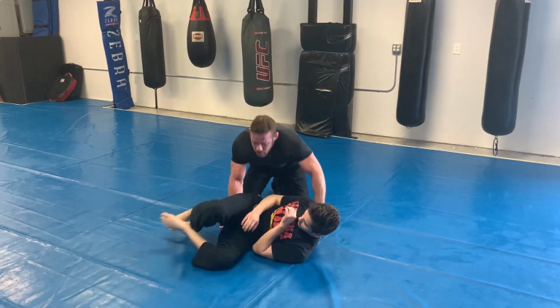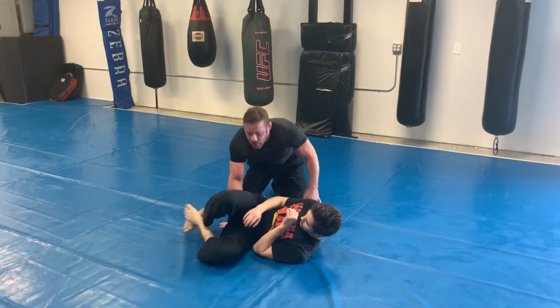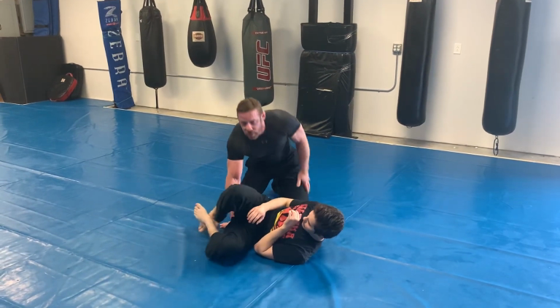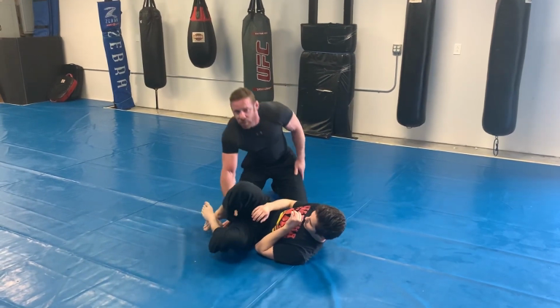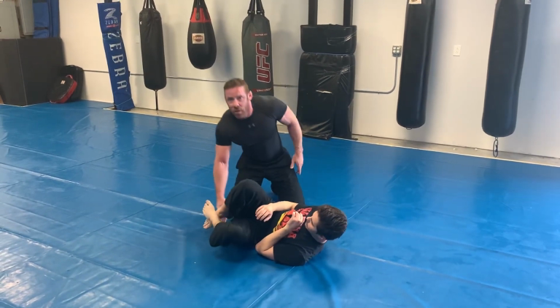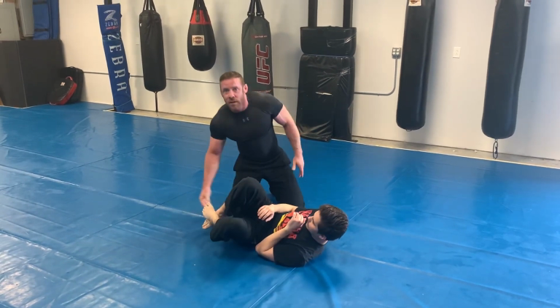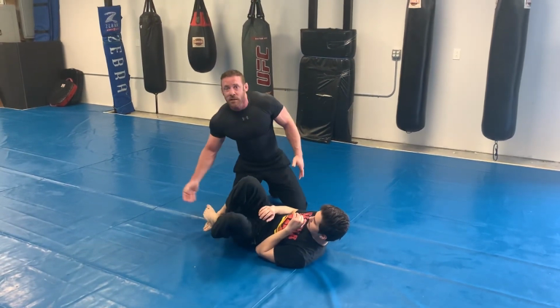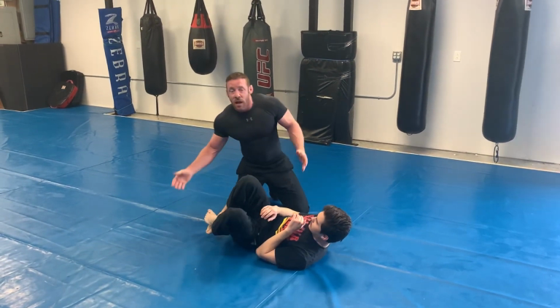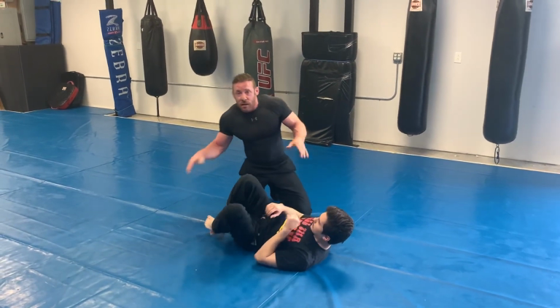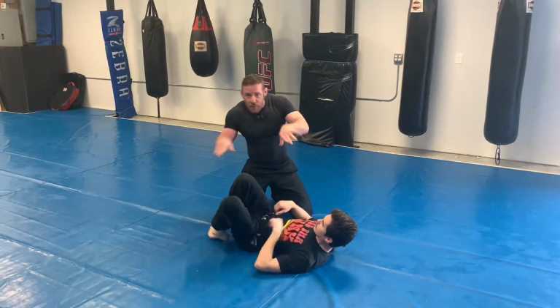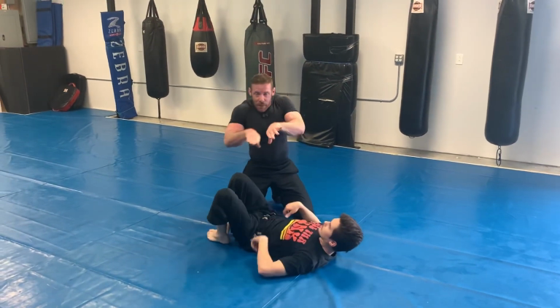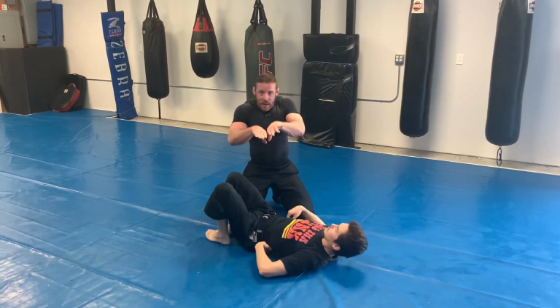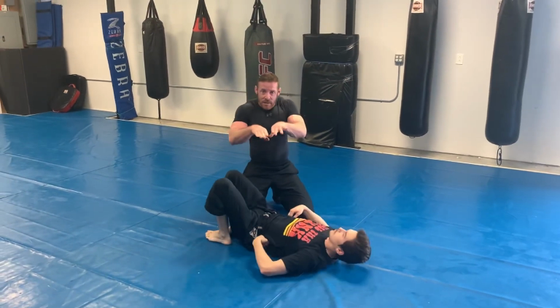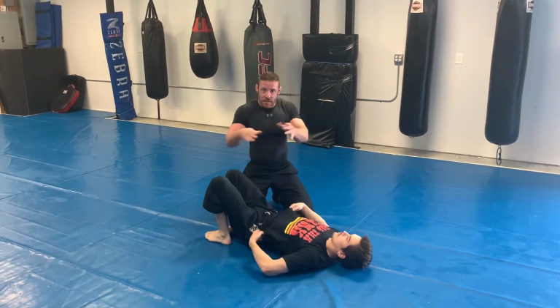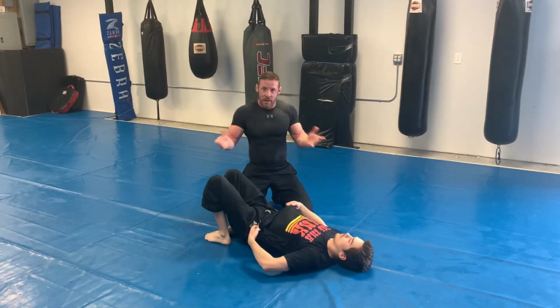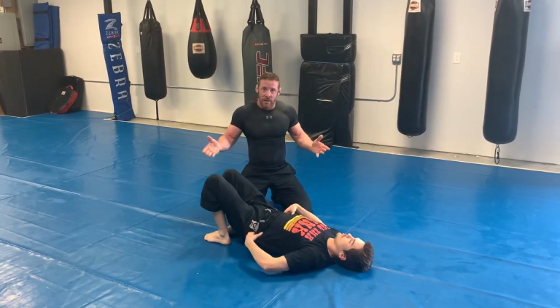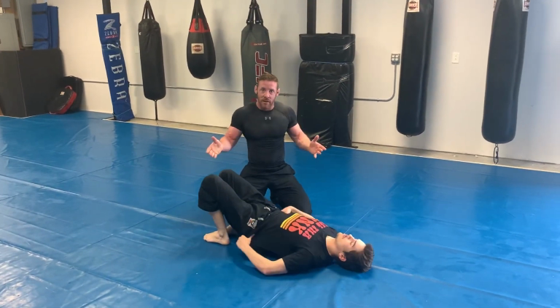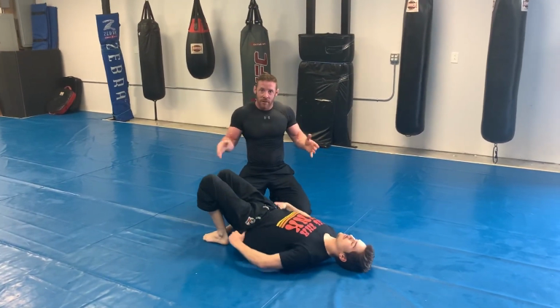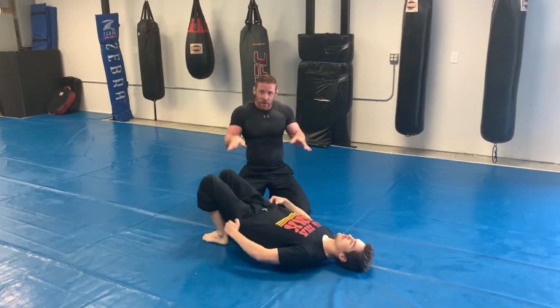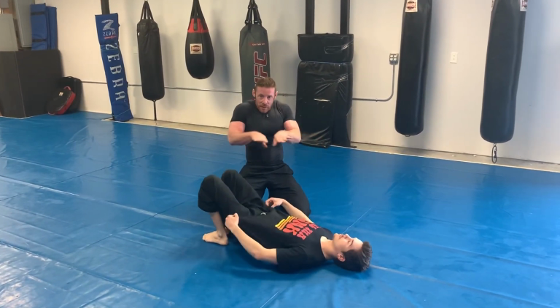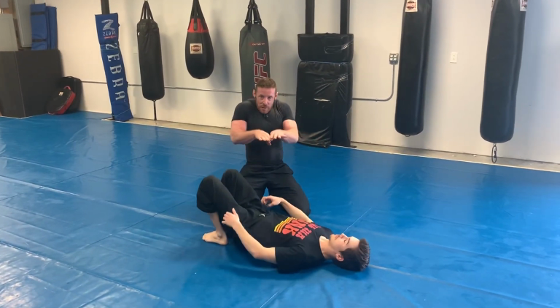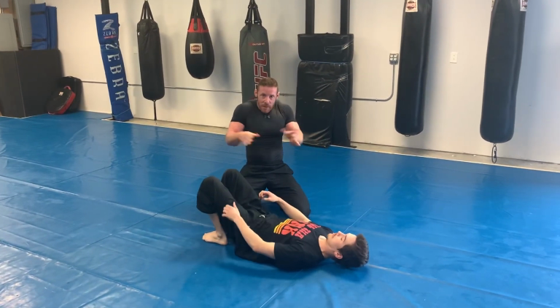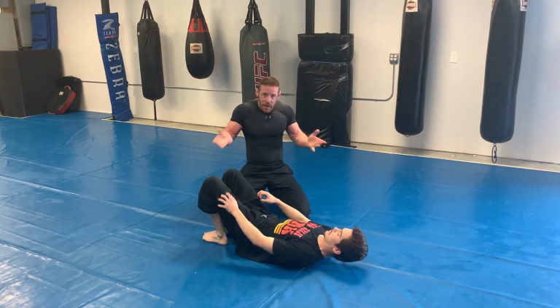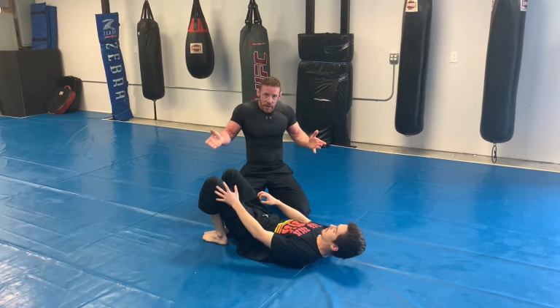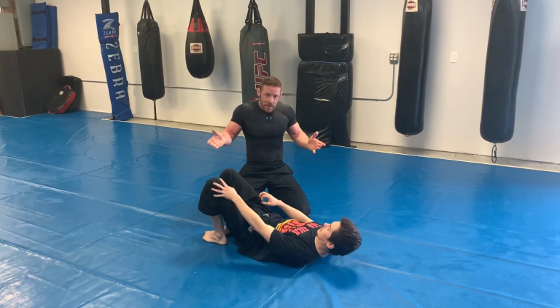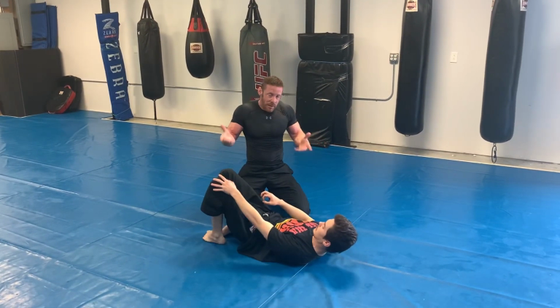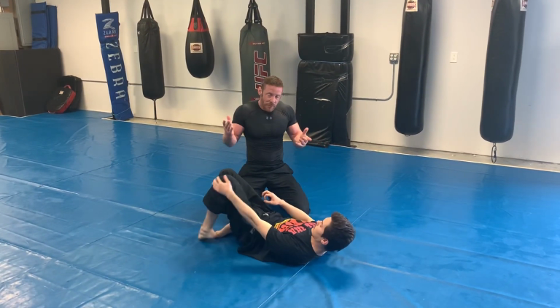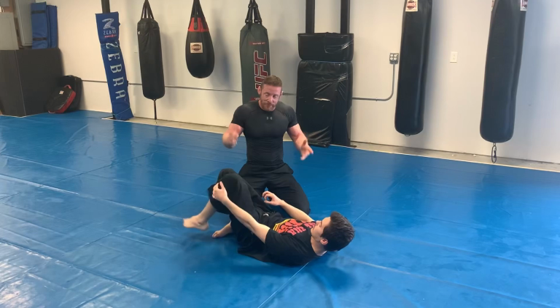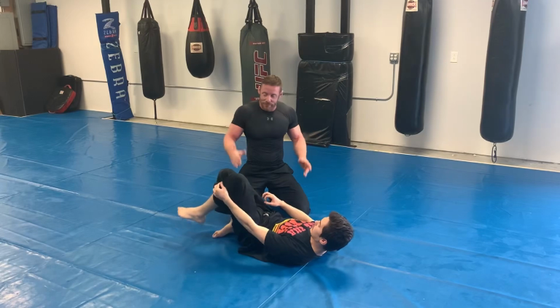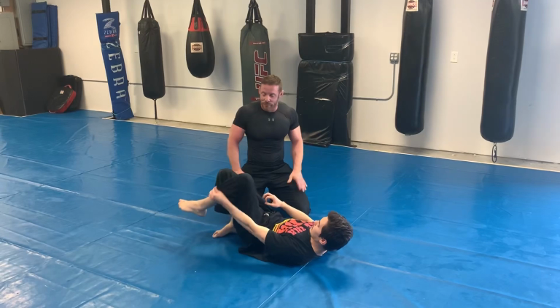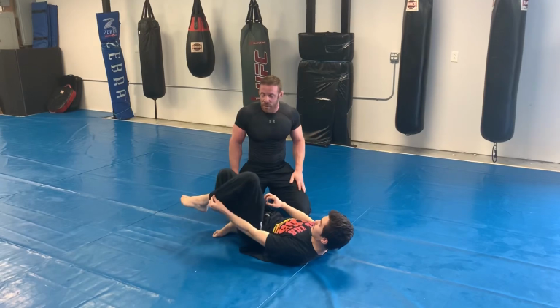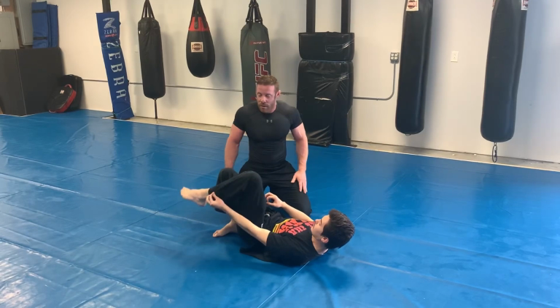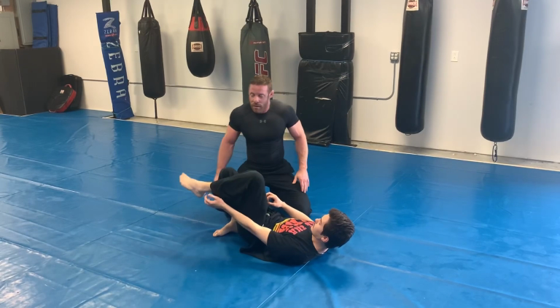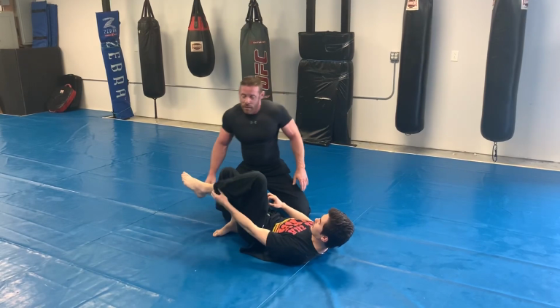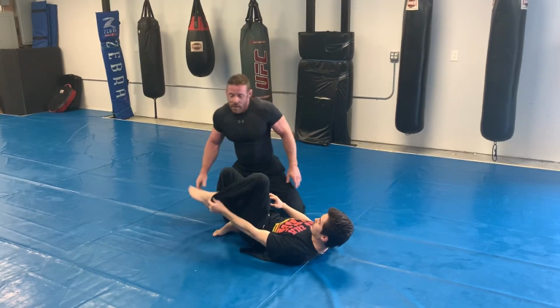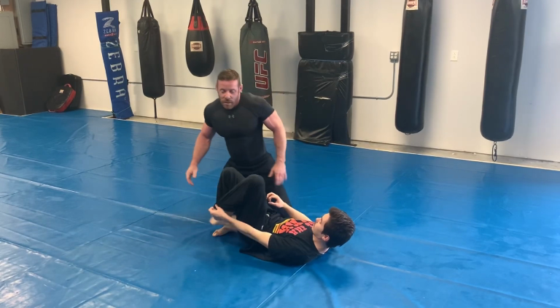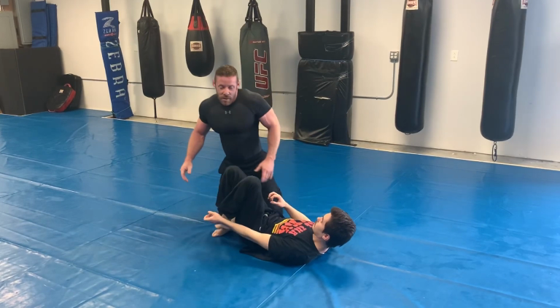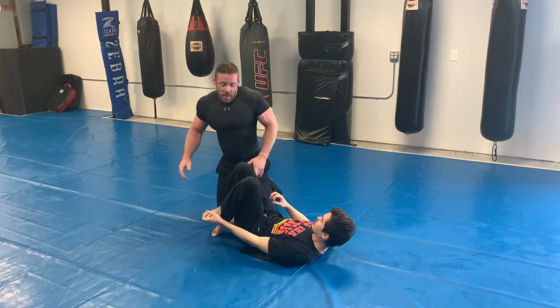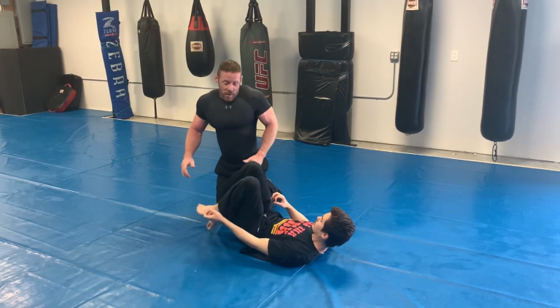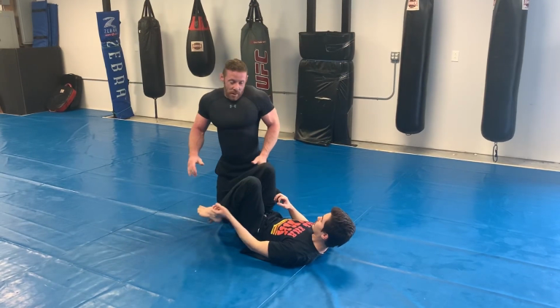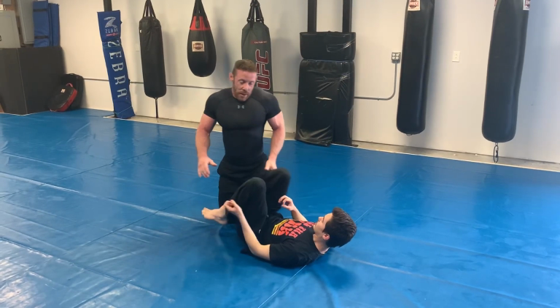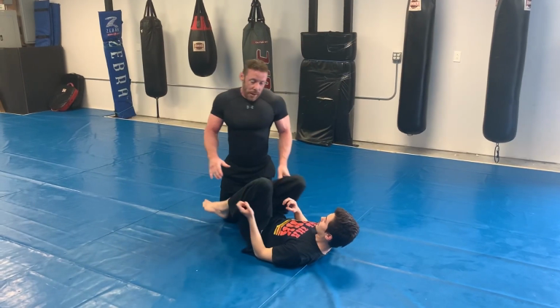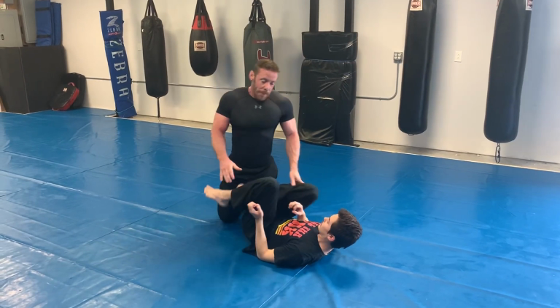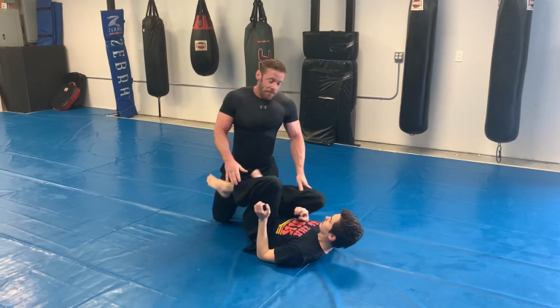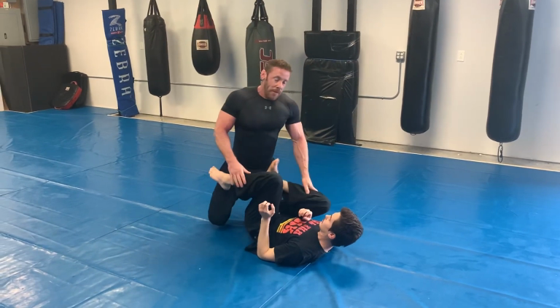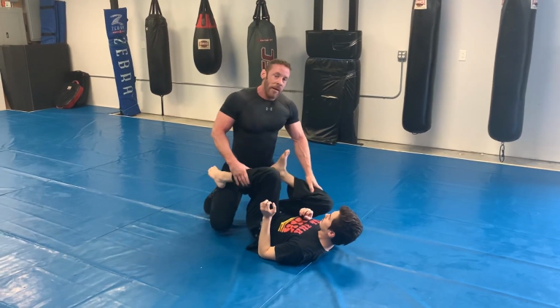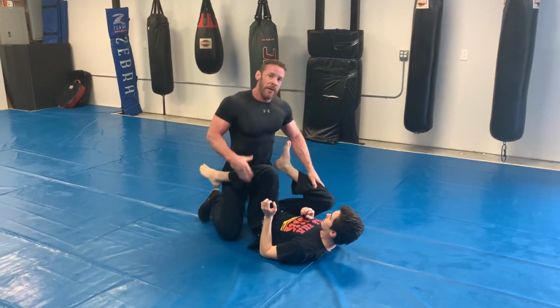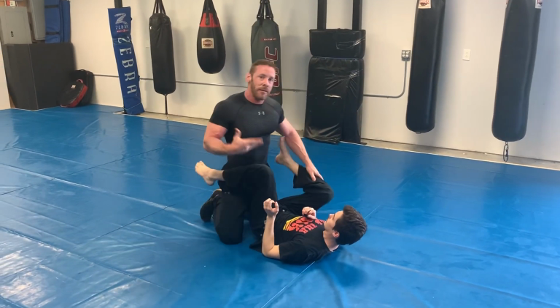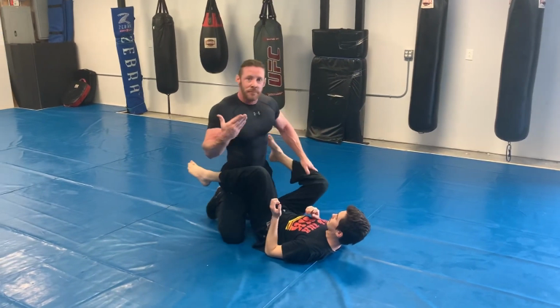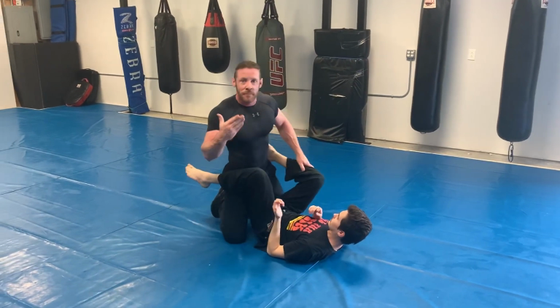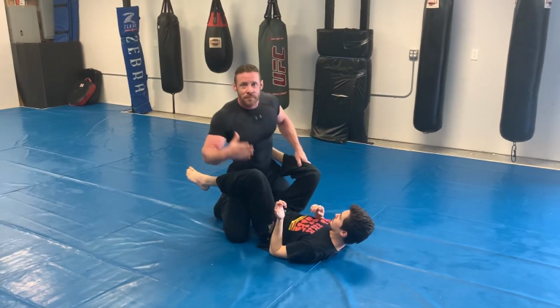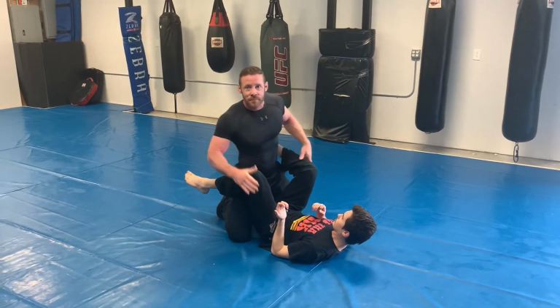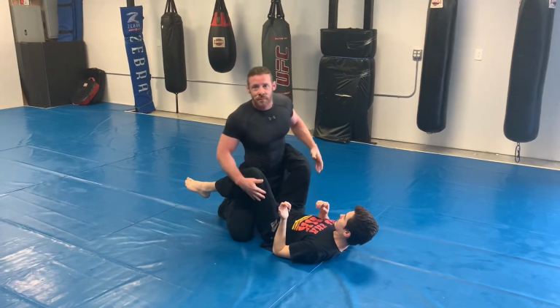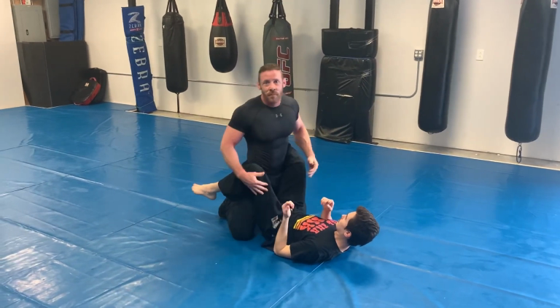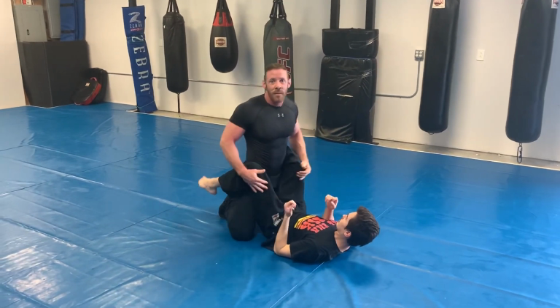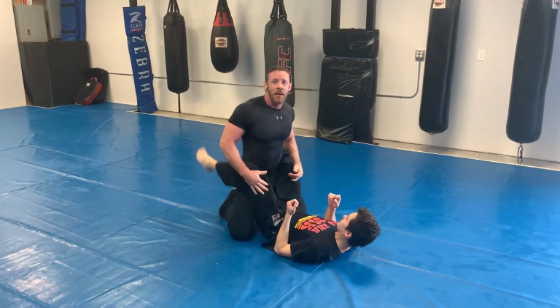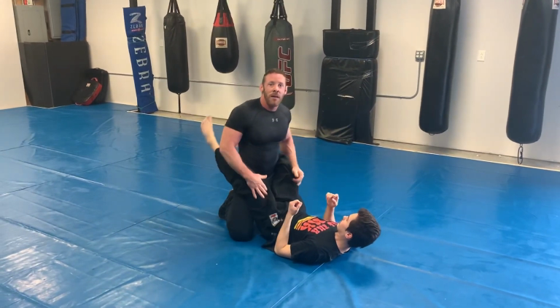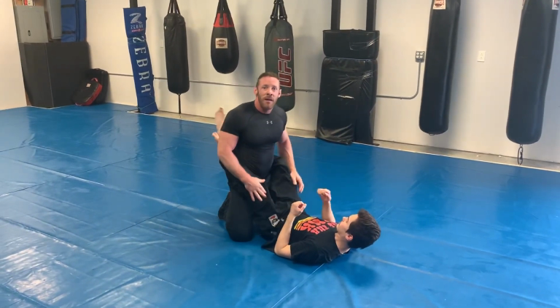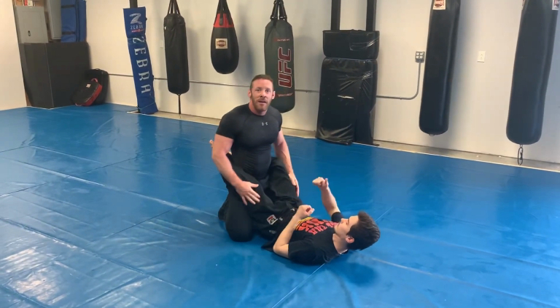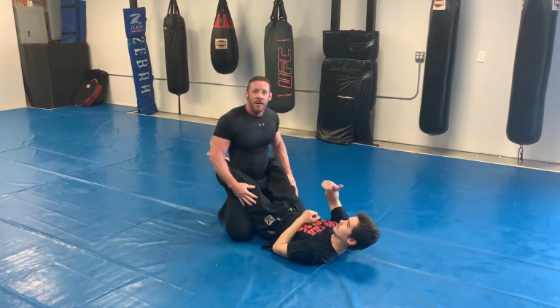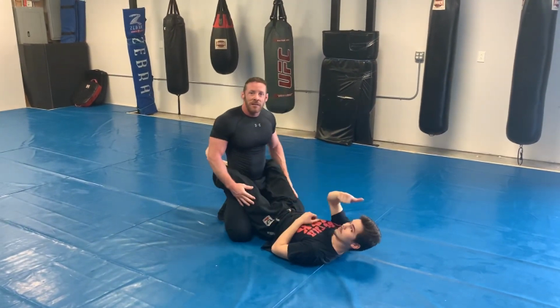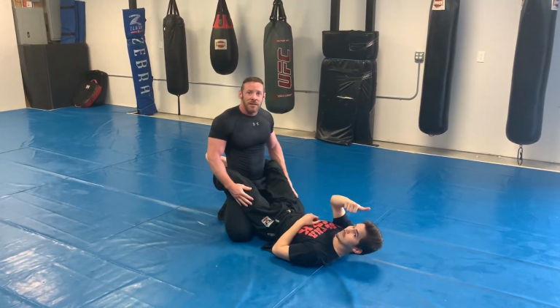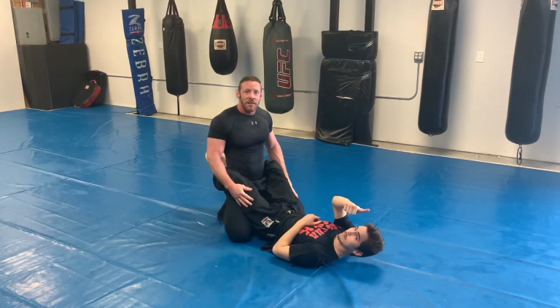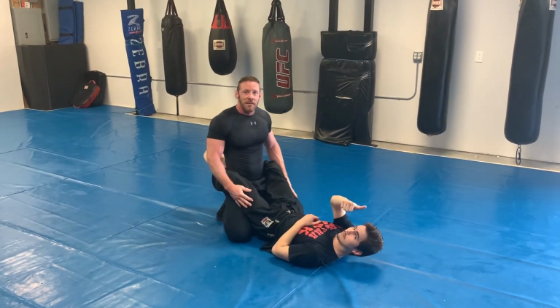You can call that the knot knee pass or the knee pass — I don't know. I guess that's it.